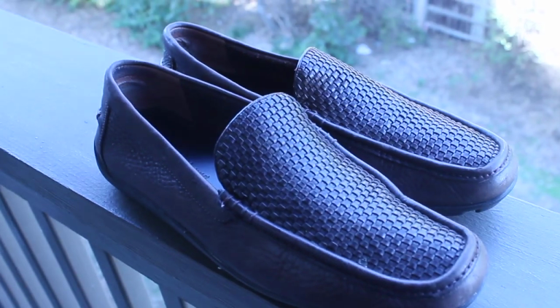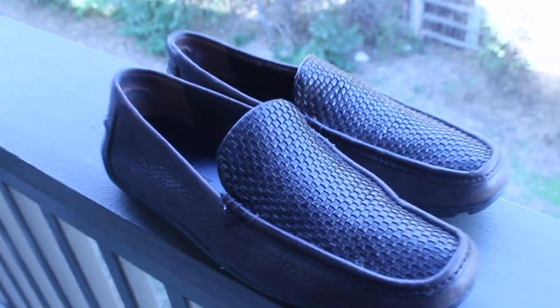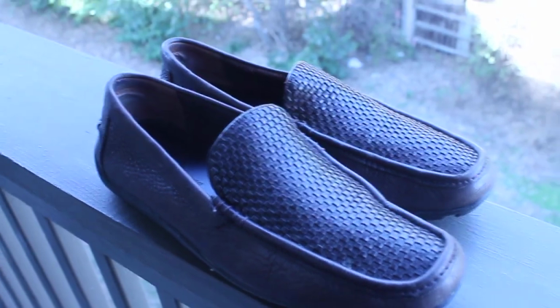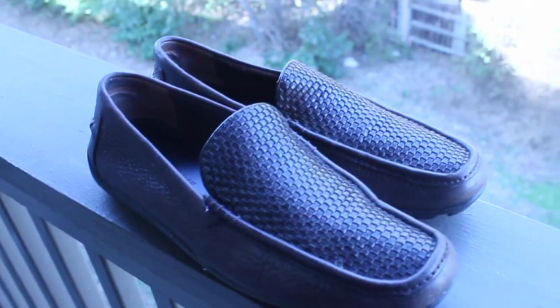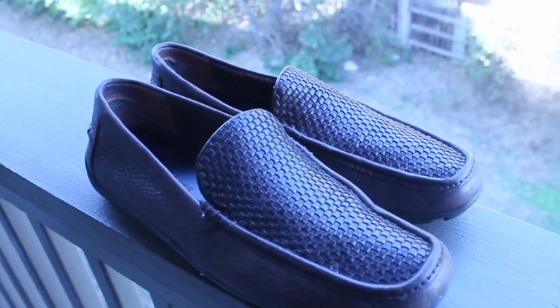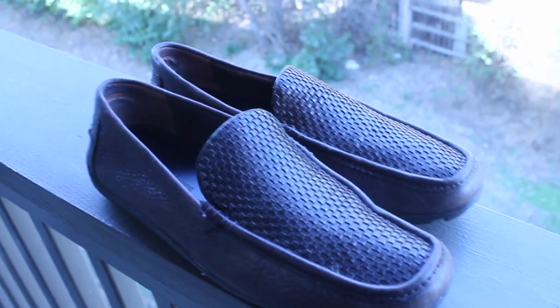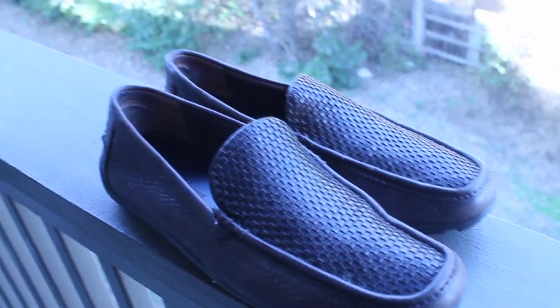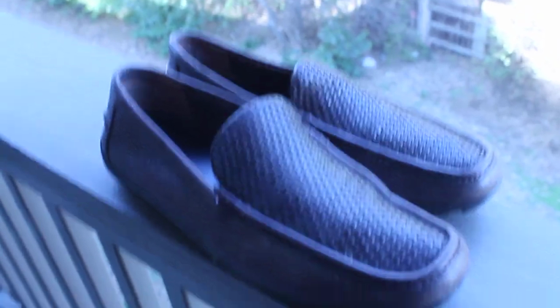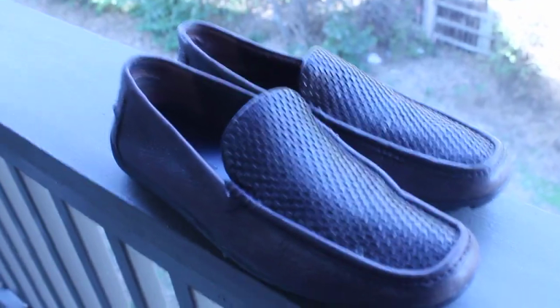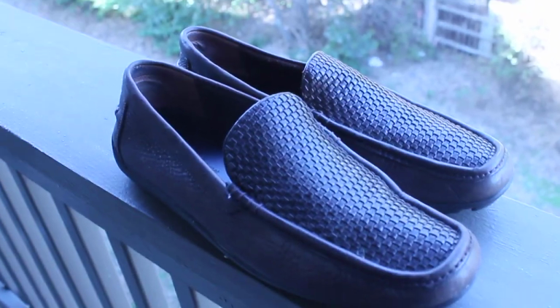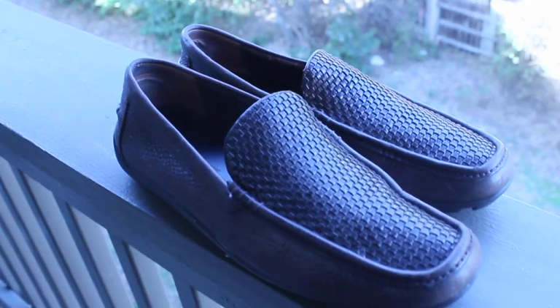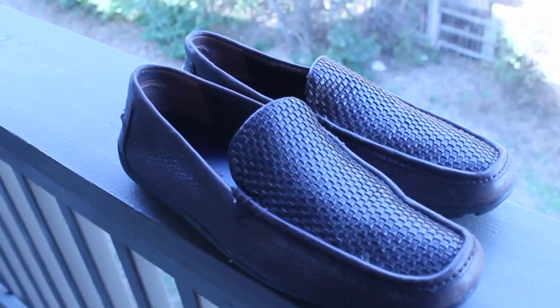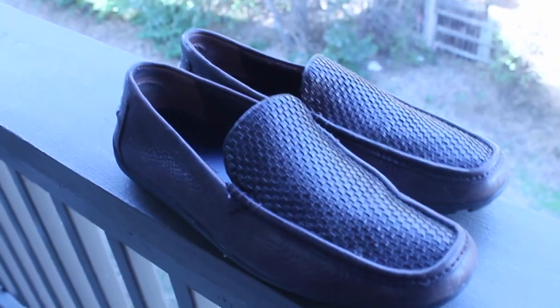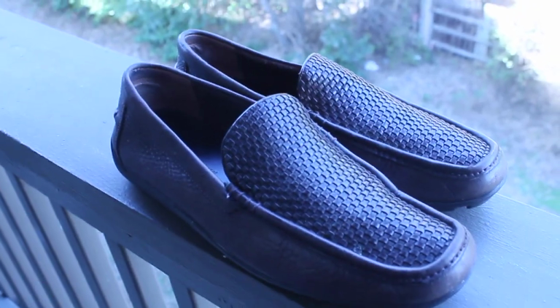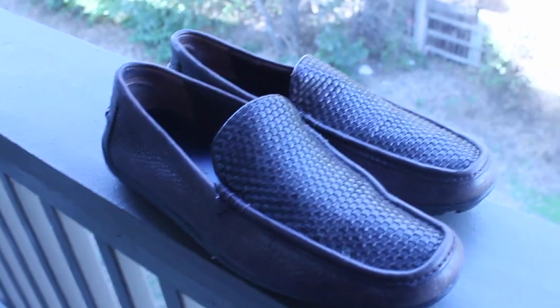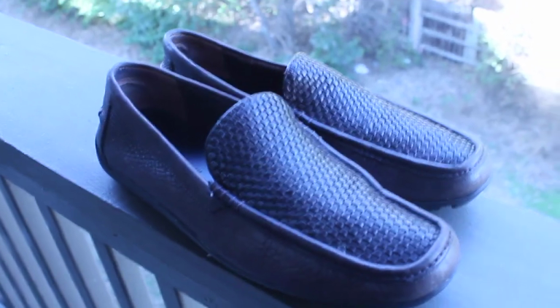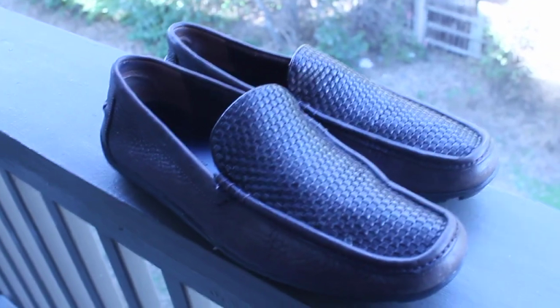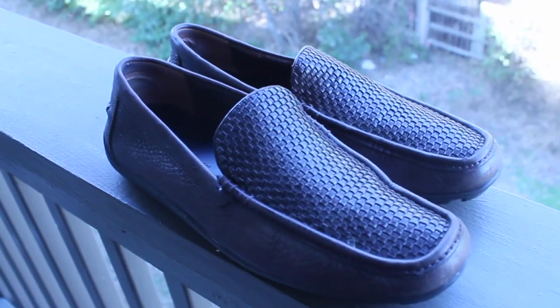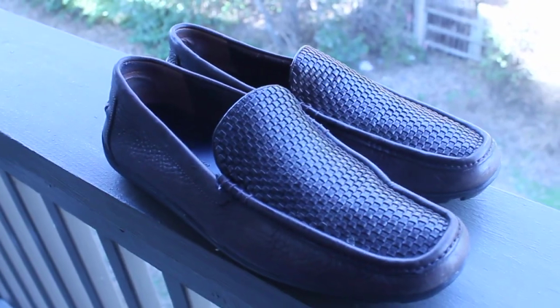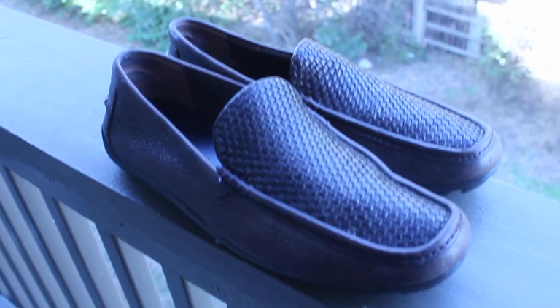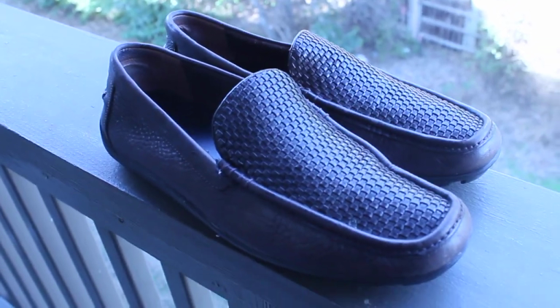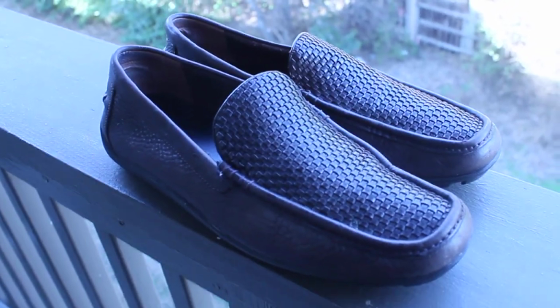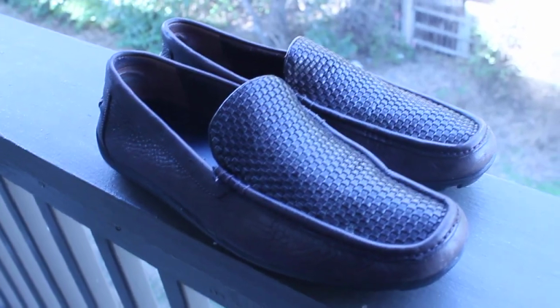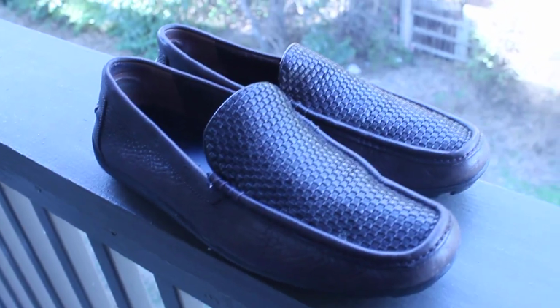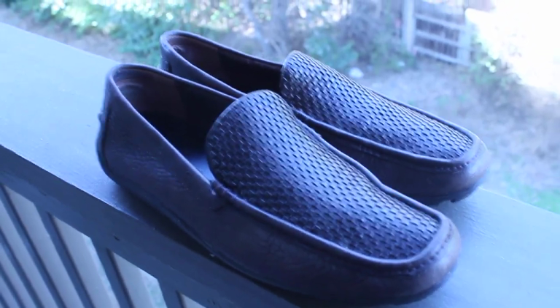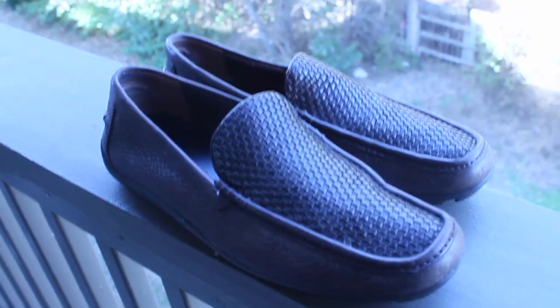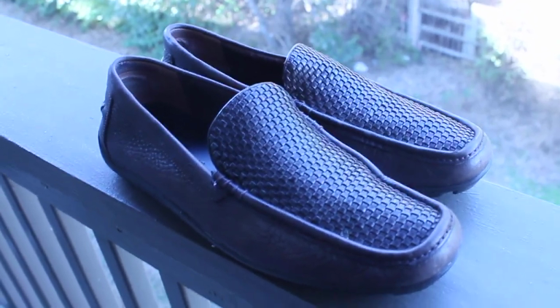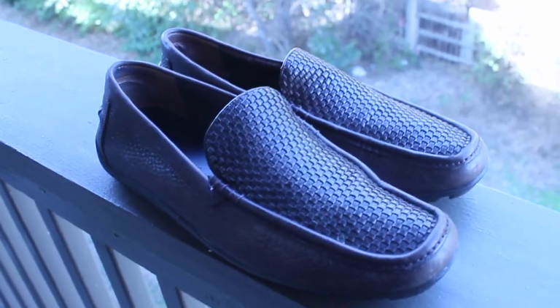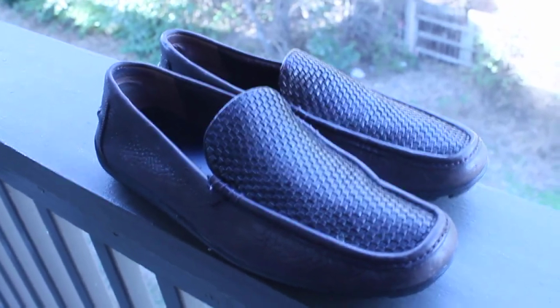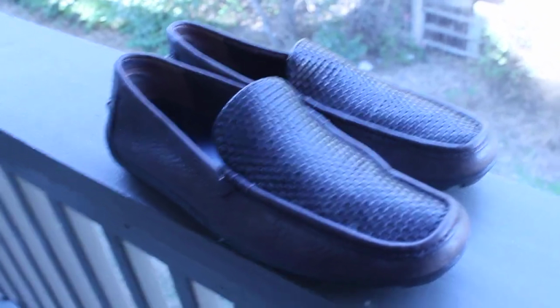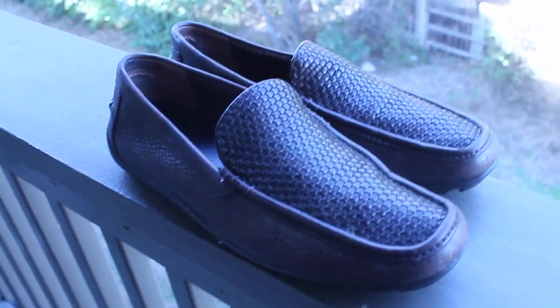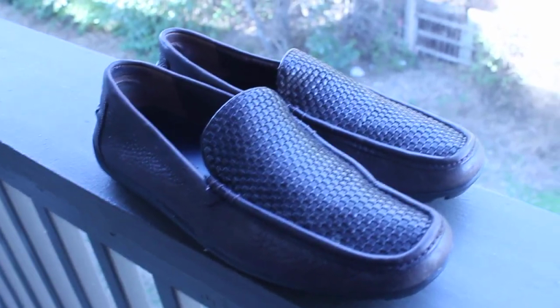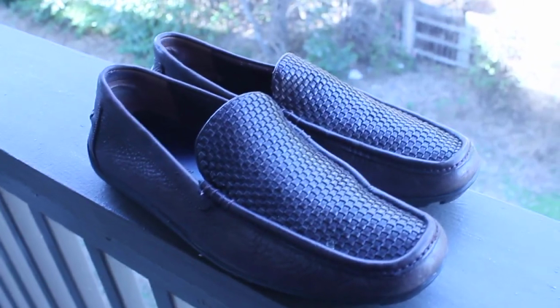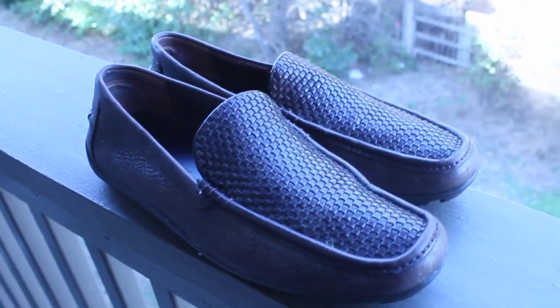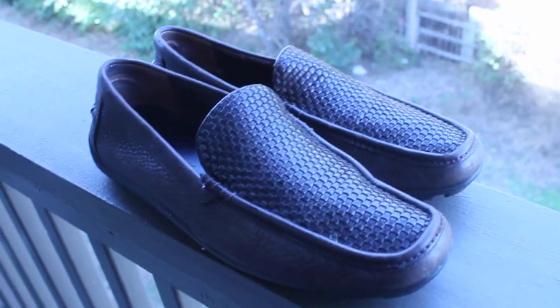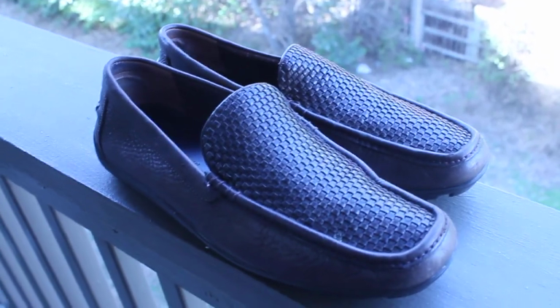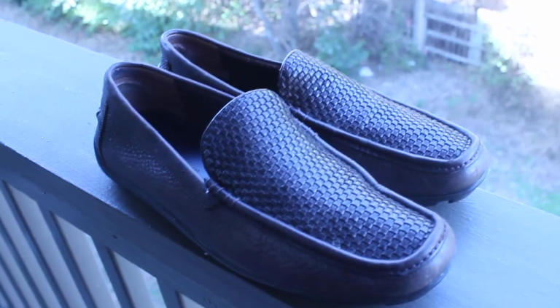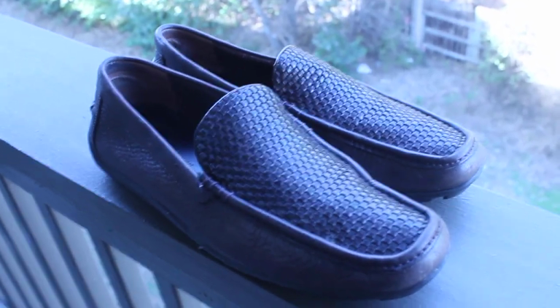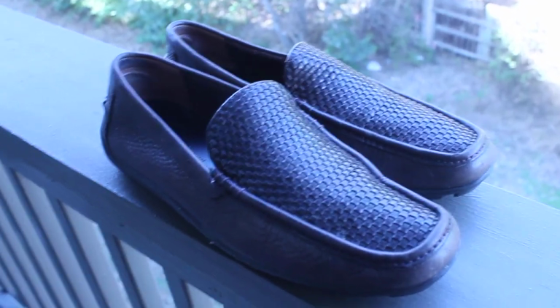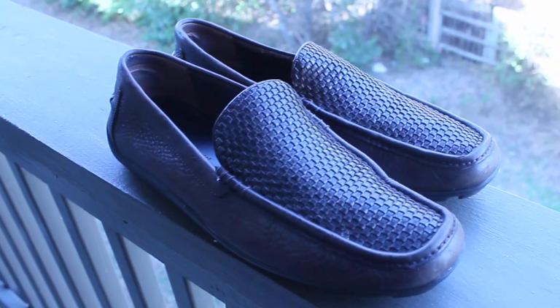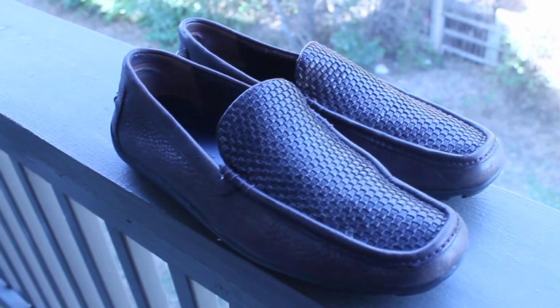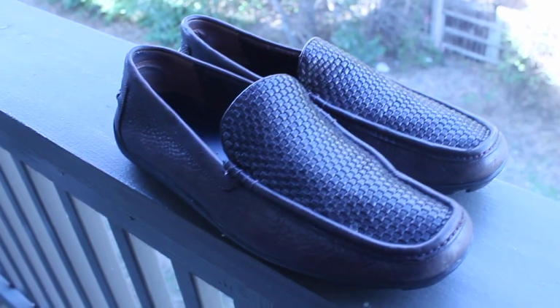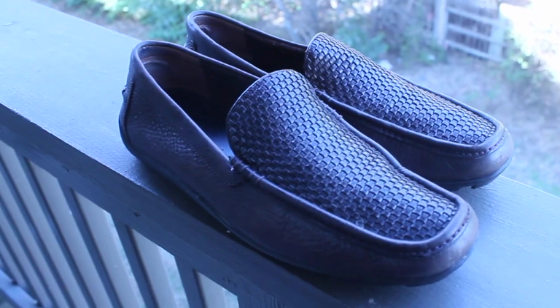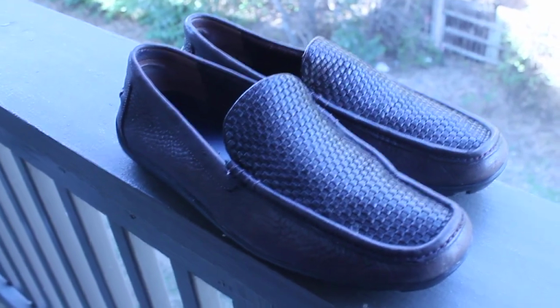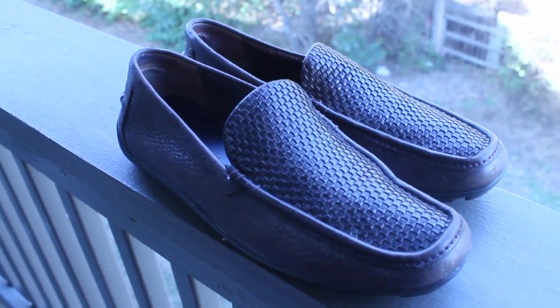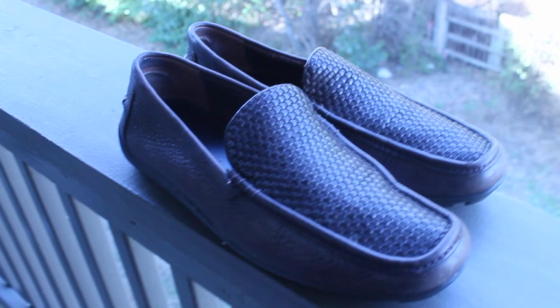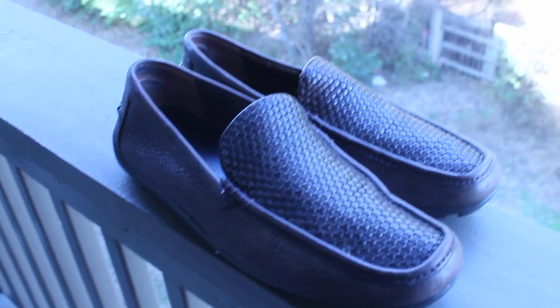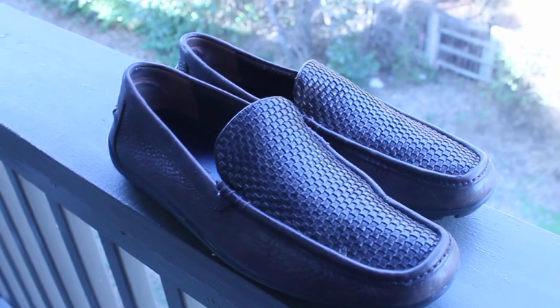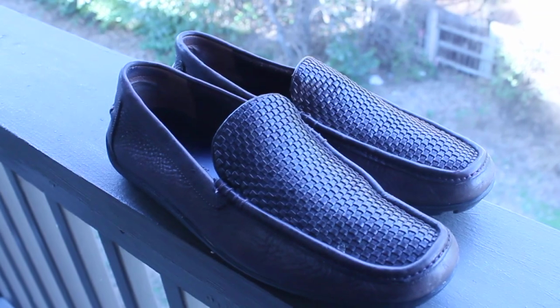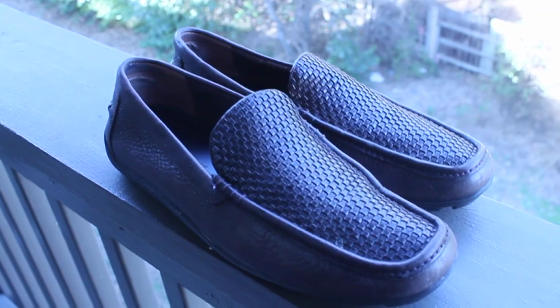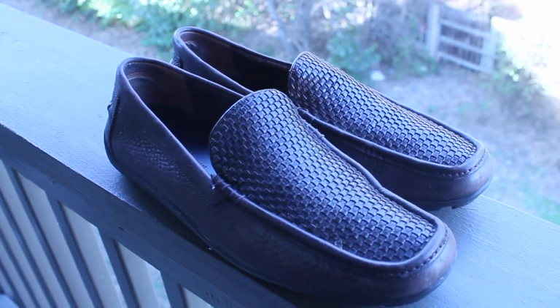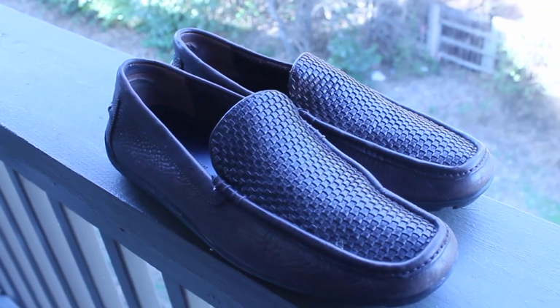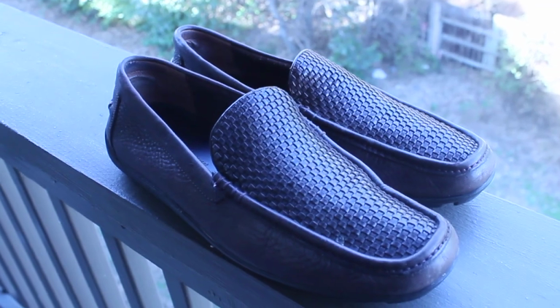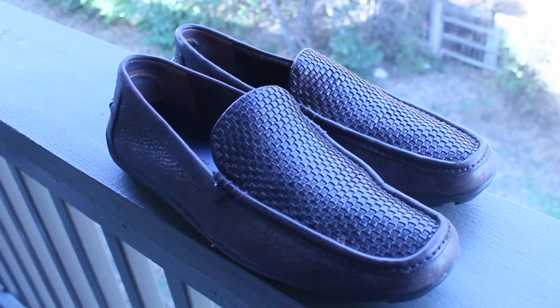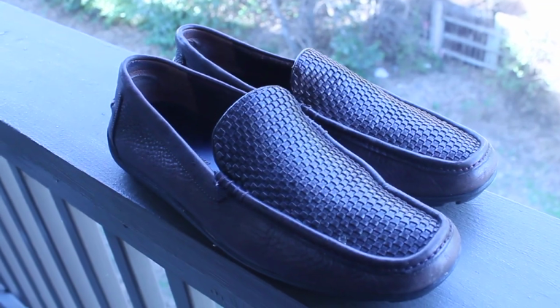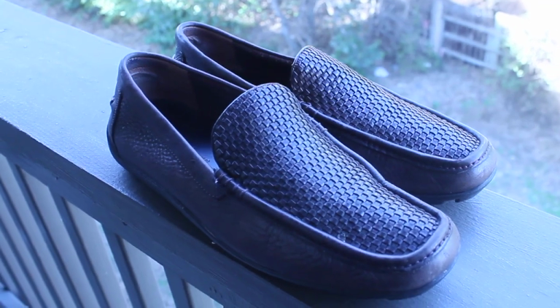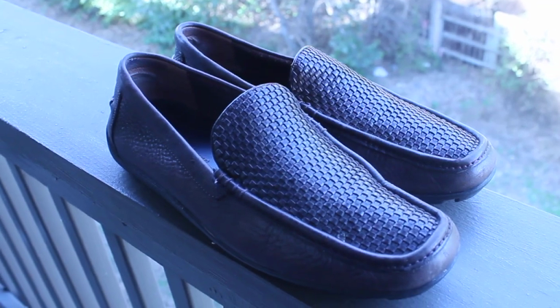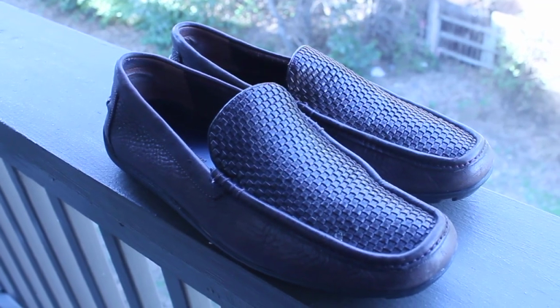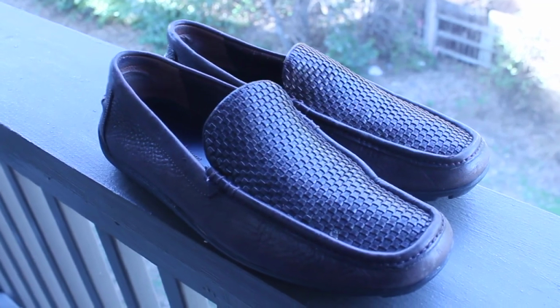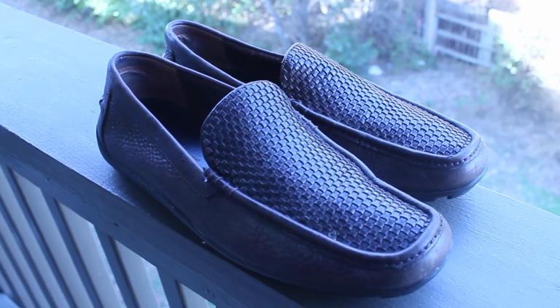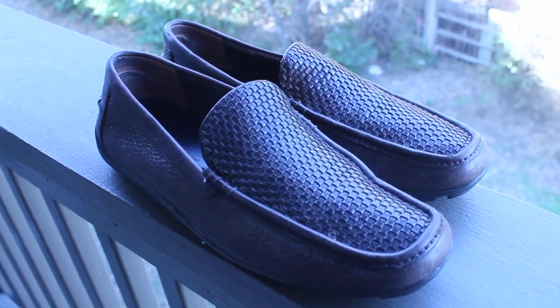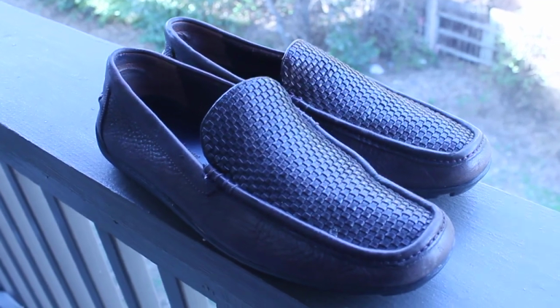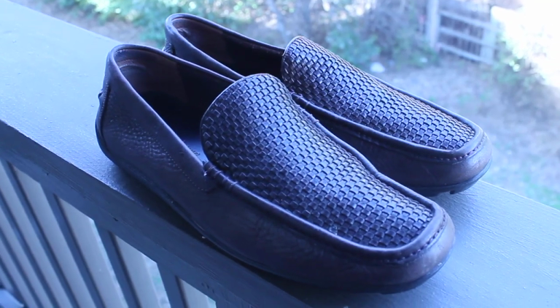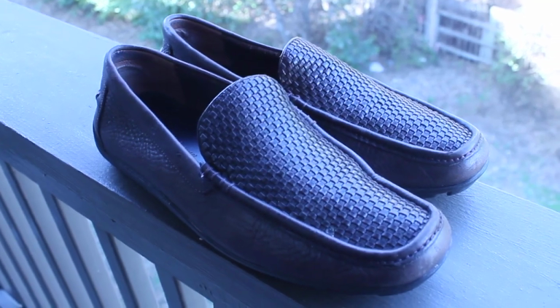Thanks for visiting Mr. Shoe Guy here on YouTube. Hey, it's Robert, Mr. Shoe Guy with another Shoes You Should Be Sourcing Part 10.